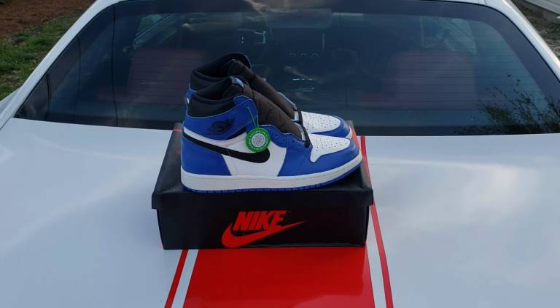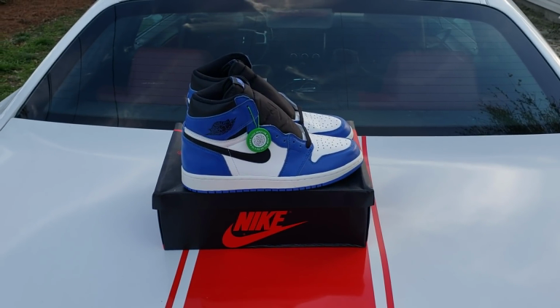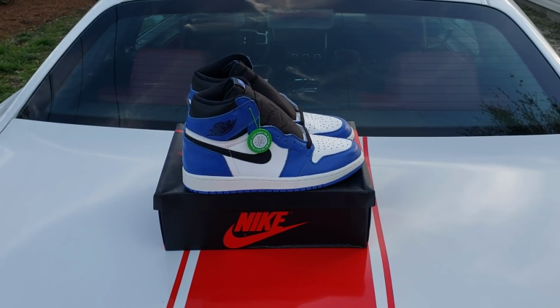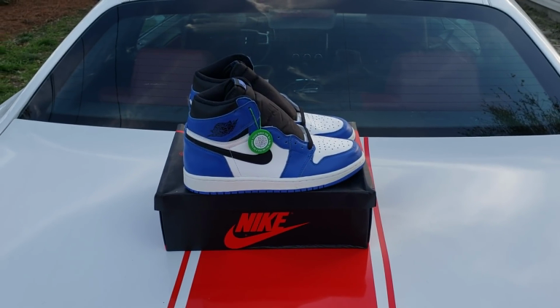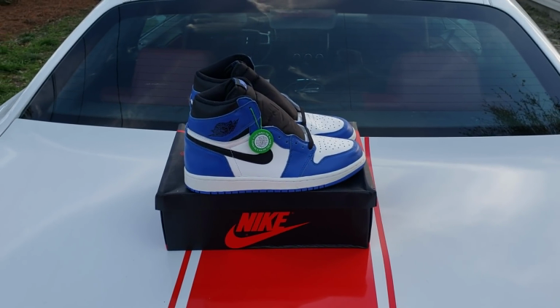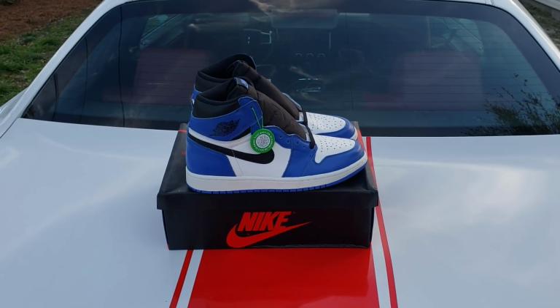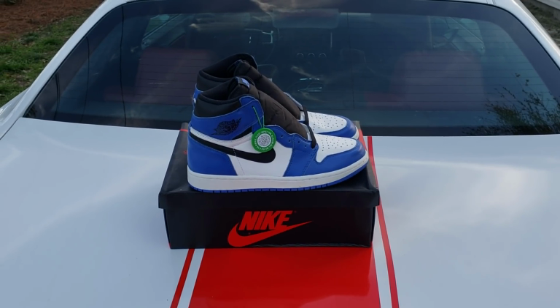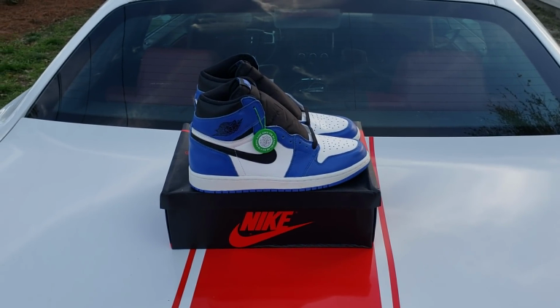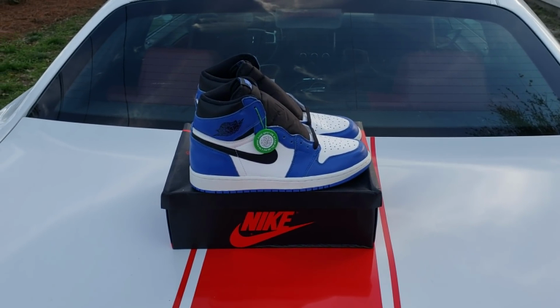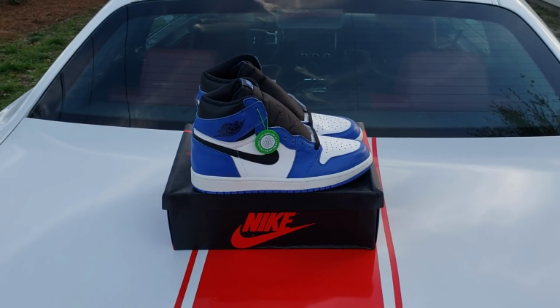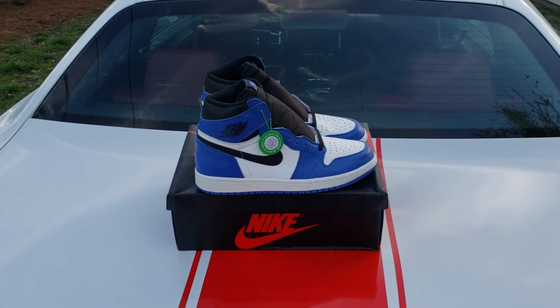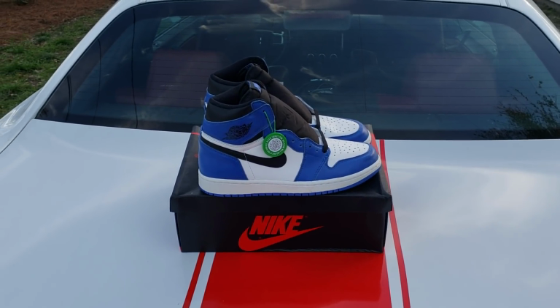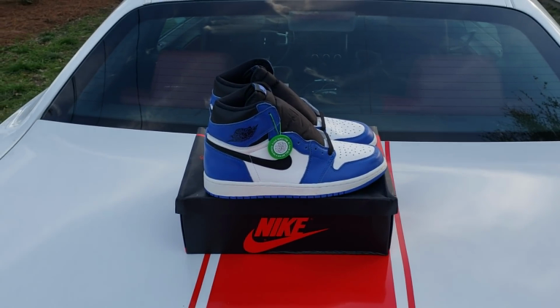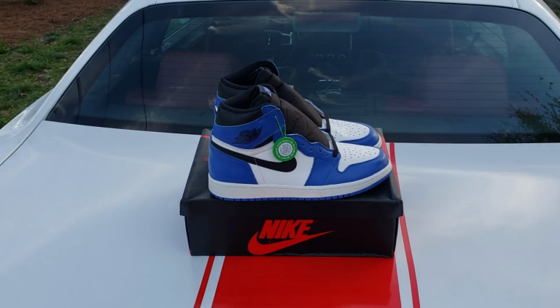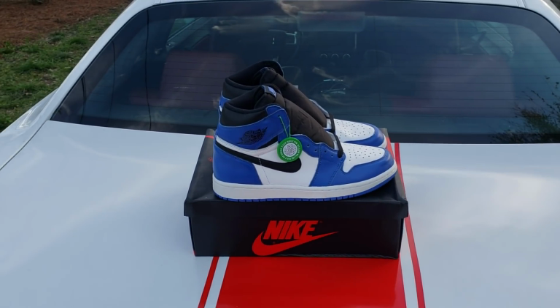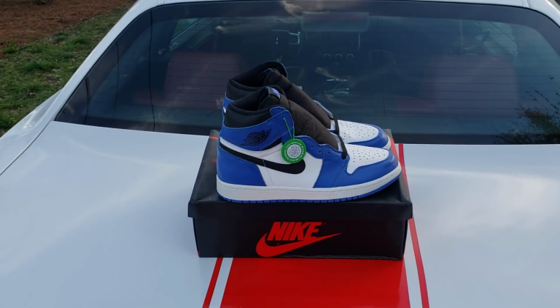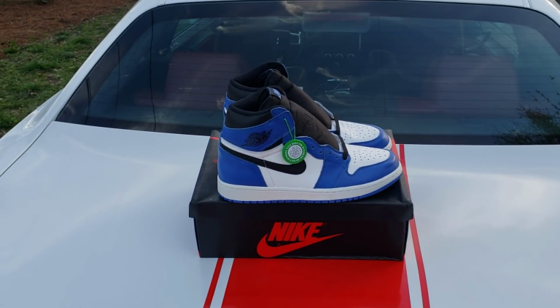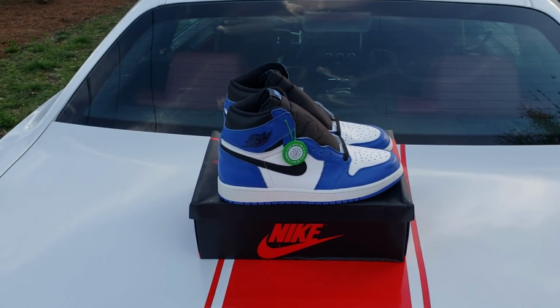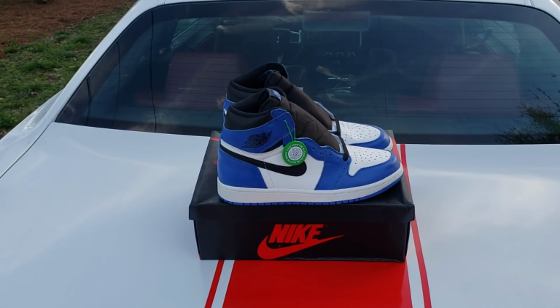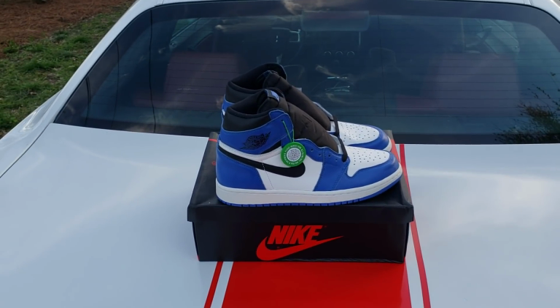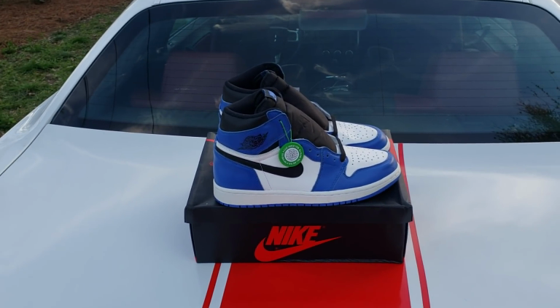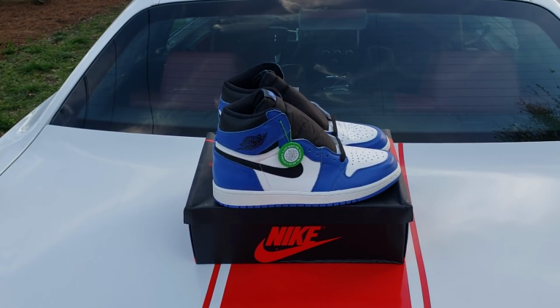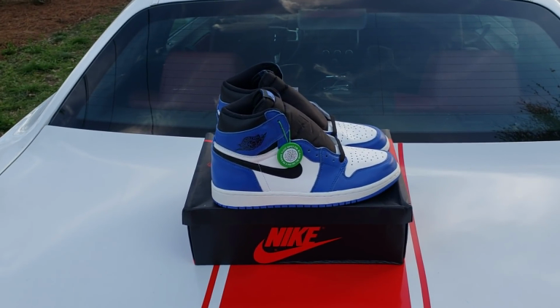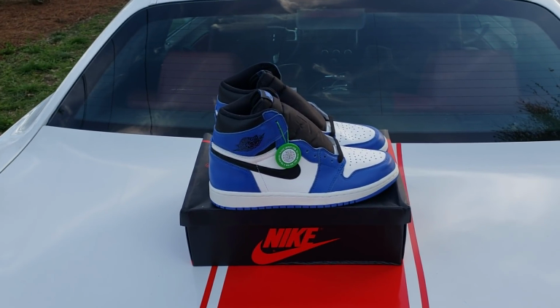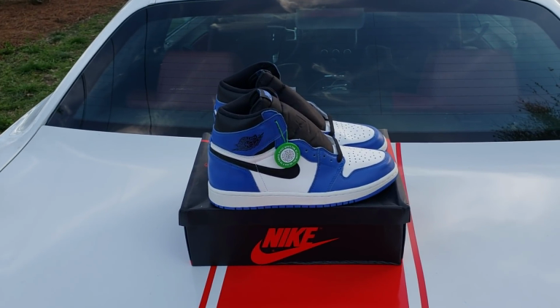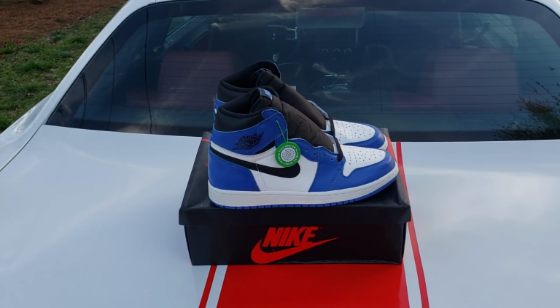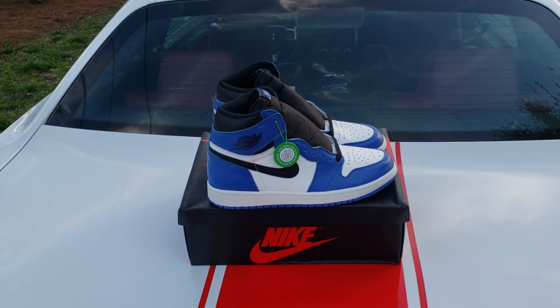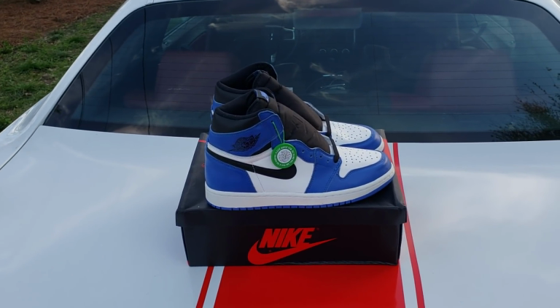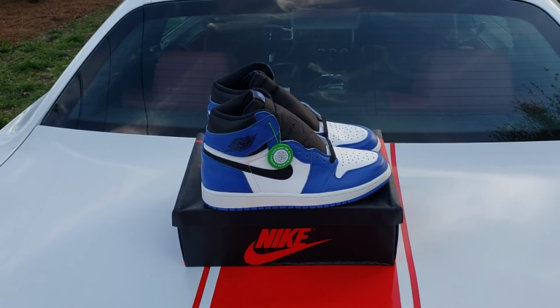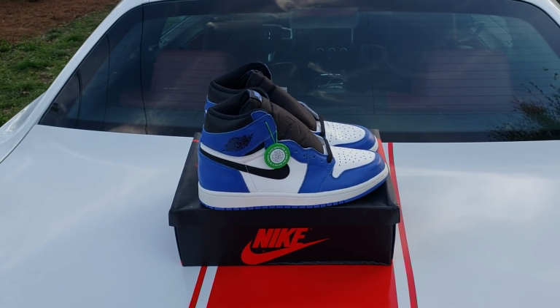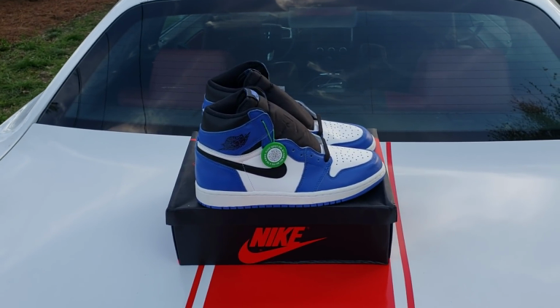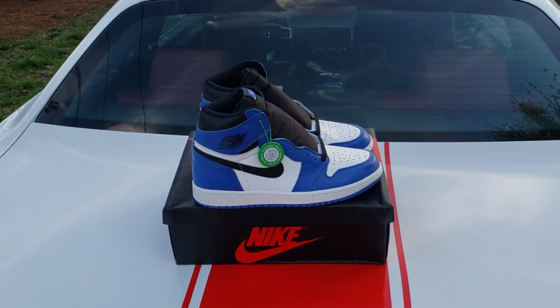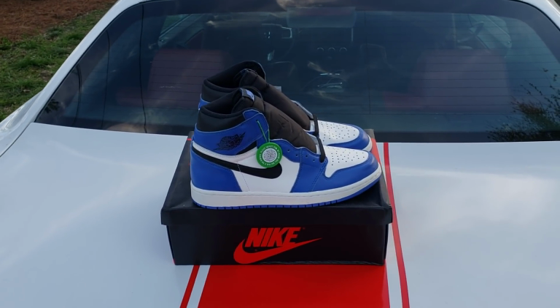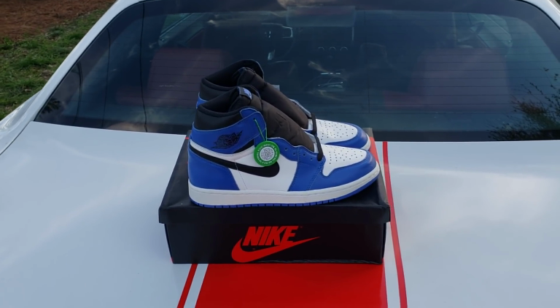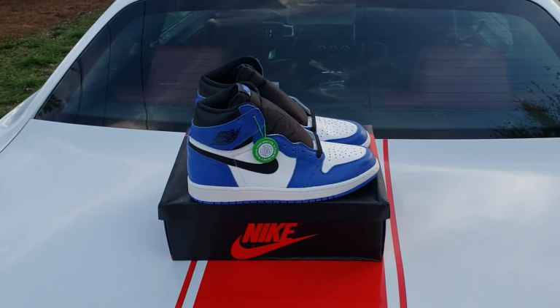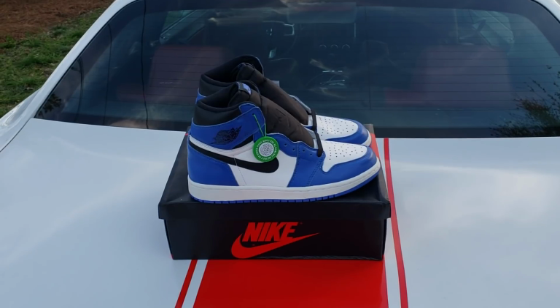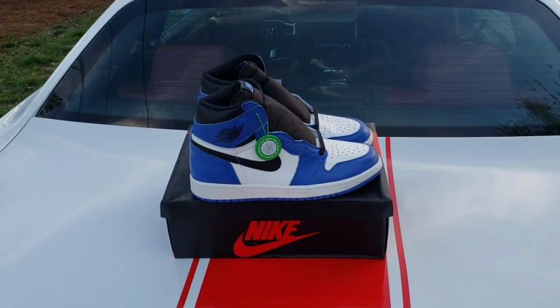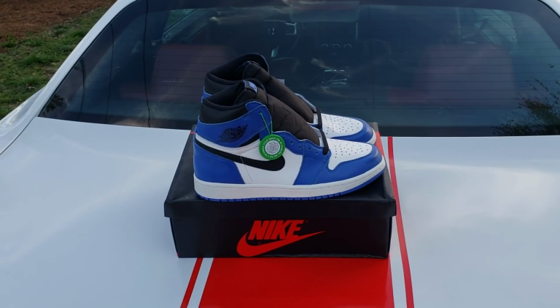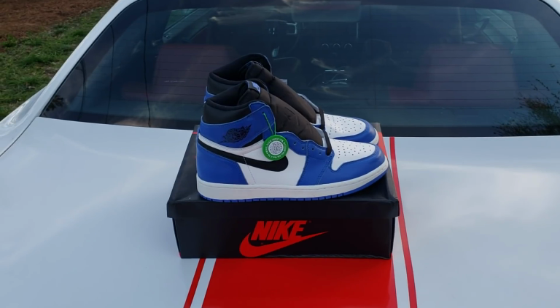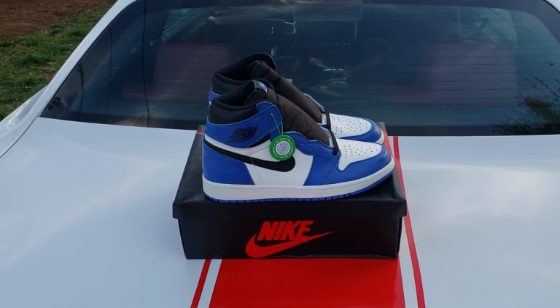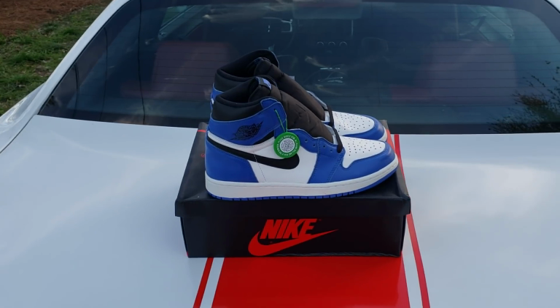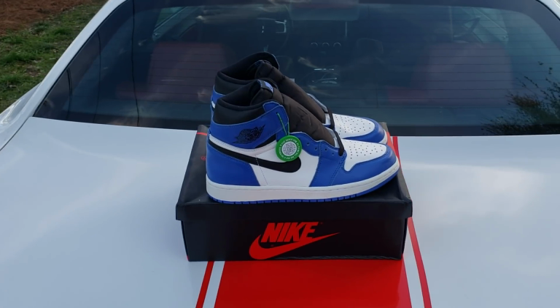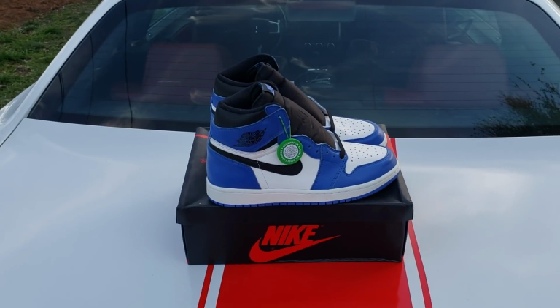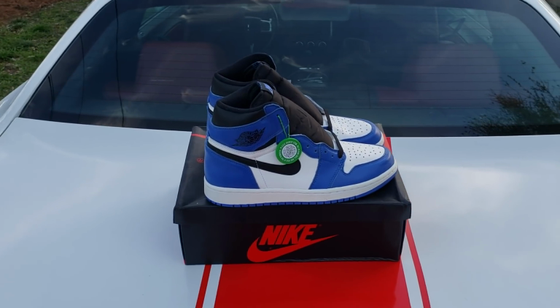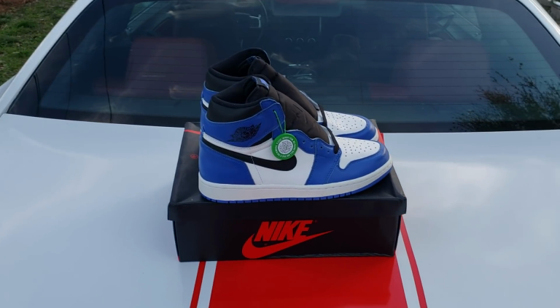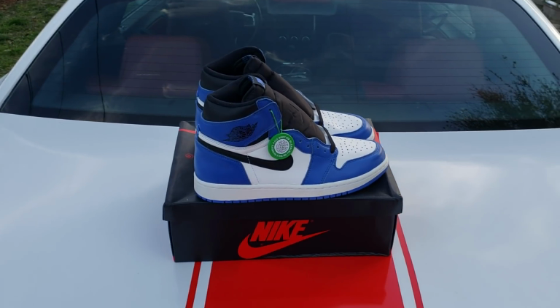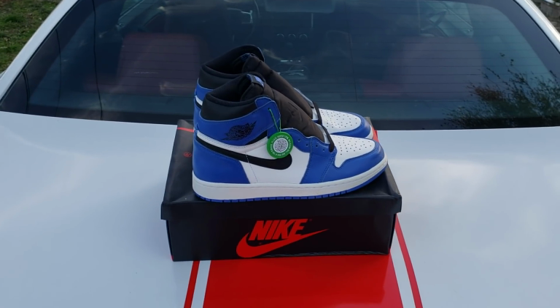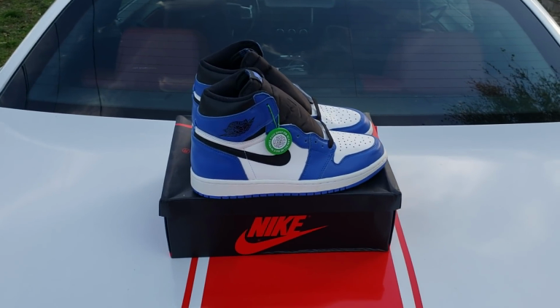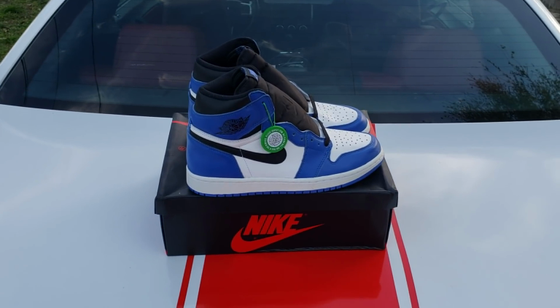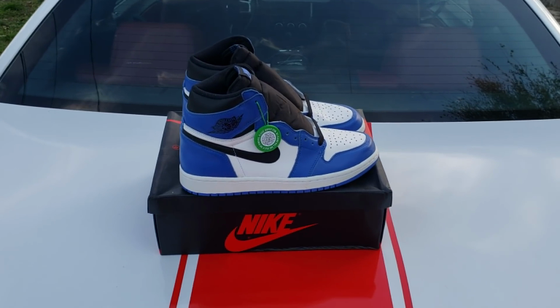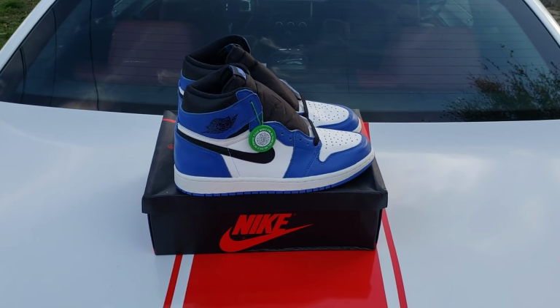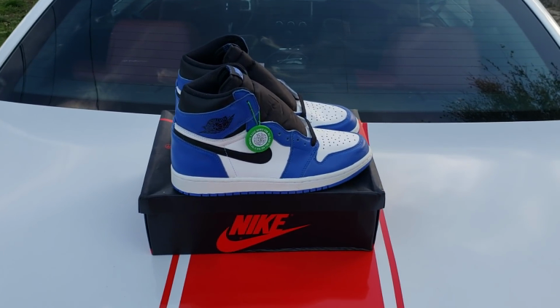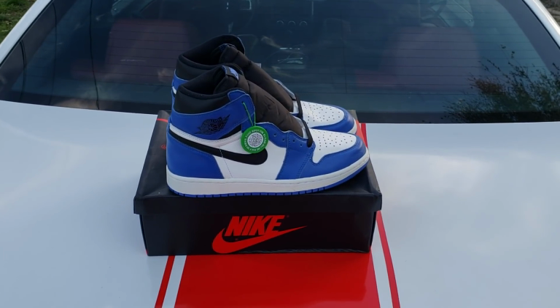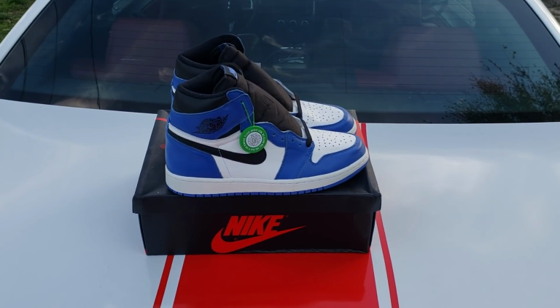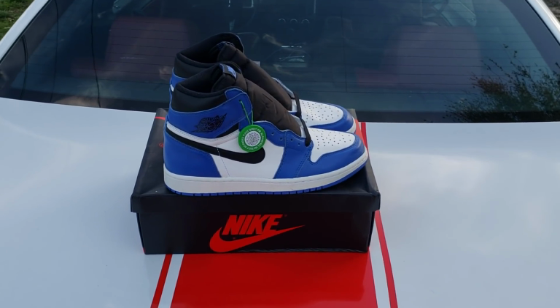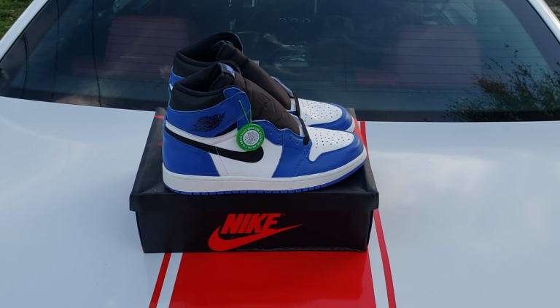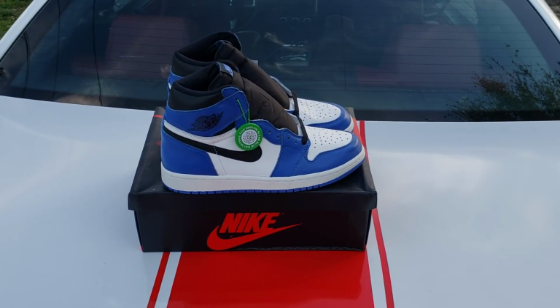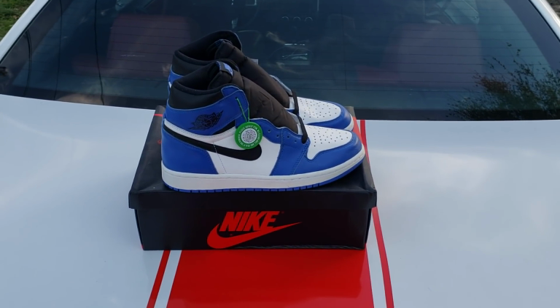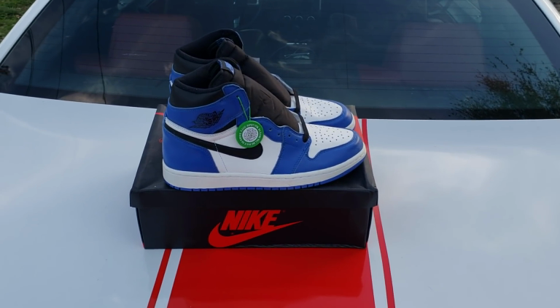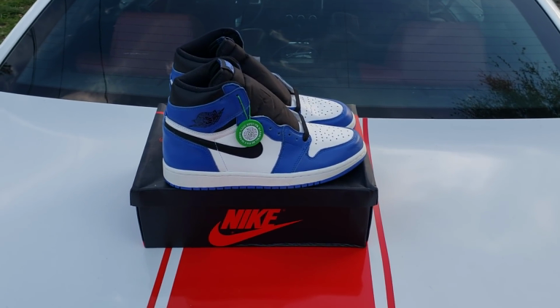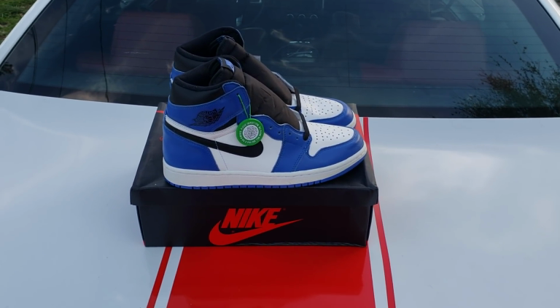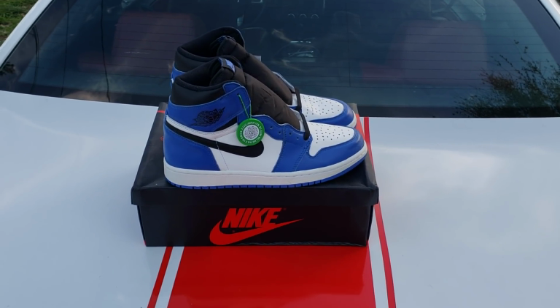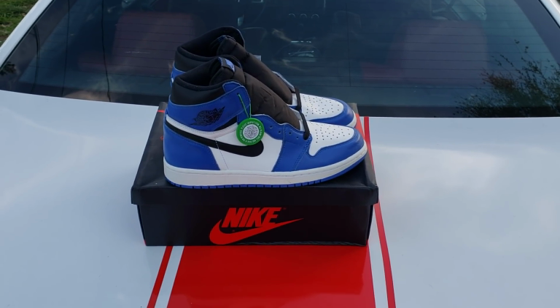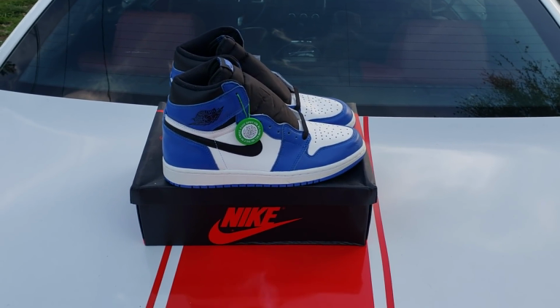This is Adam with you YouTube. This is another ratchet review. Got these Game Raw ones on deck, about to go over these.